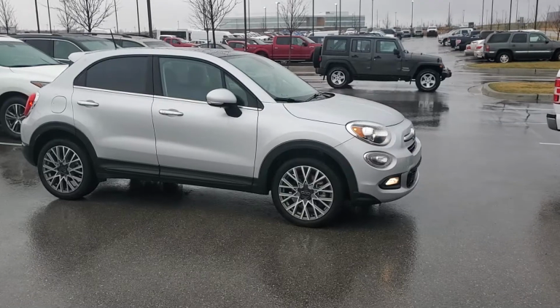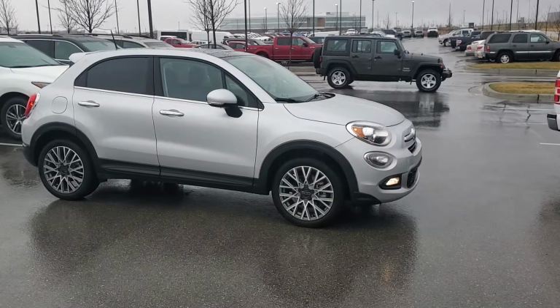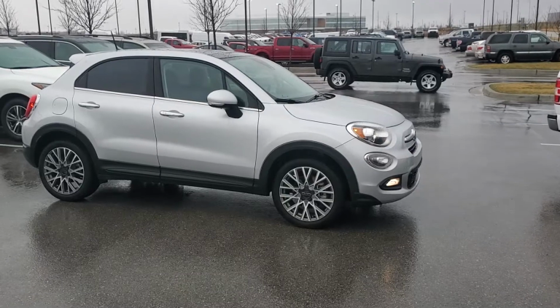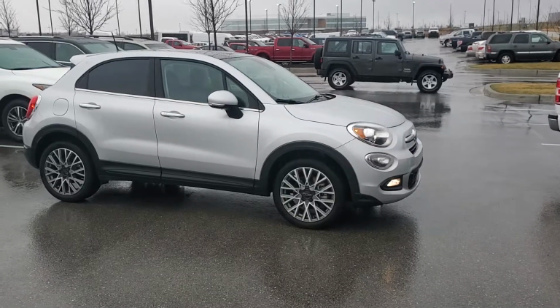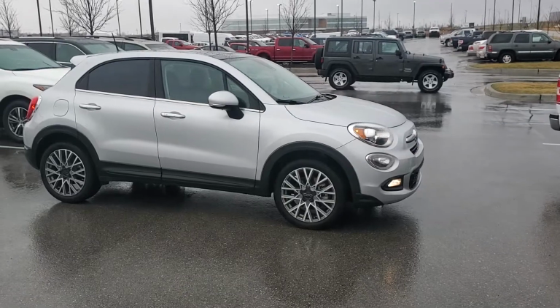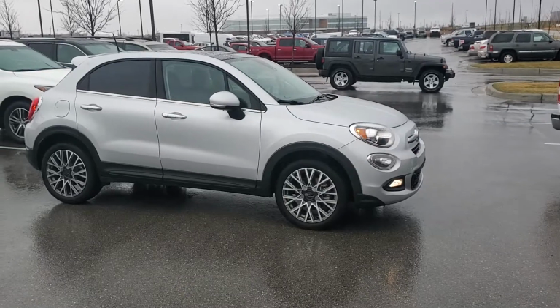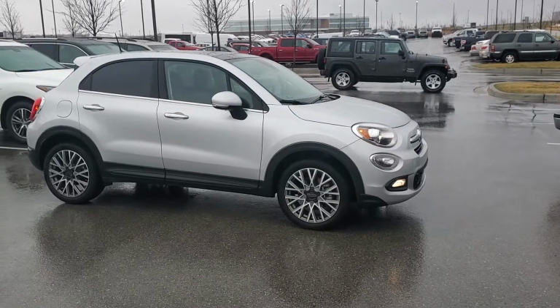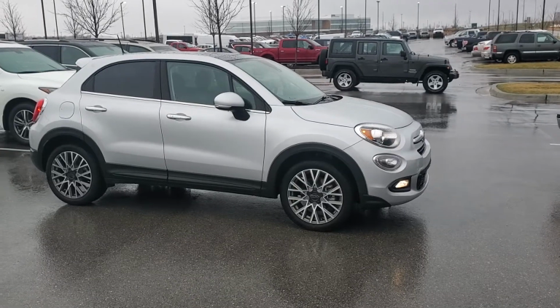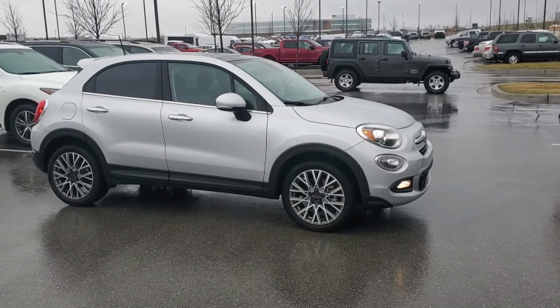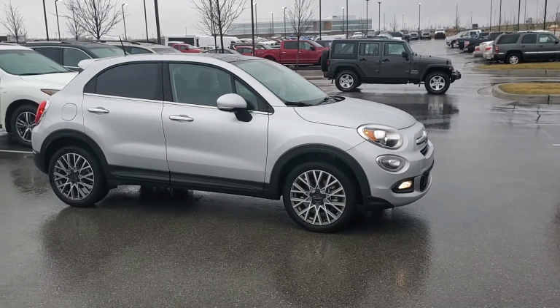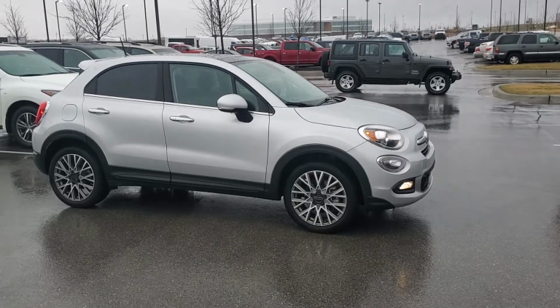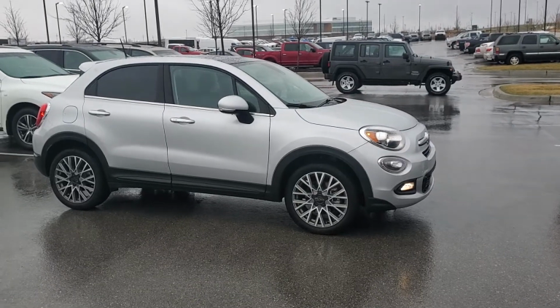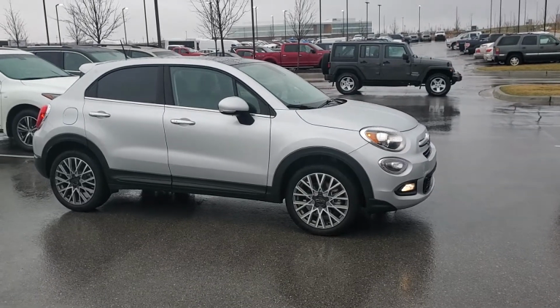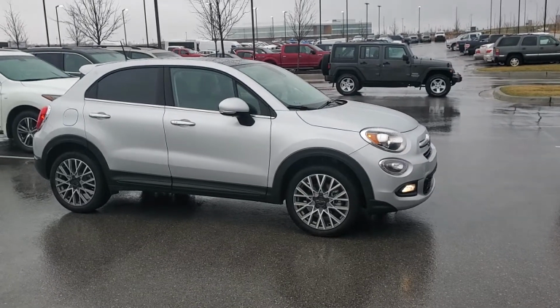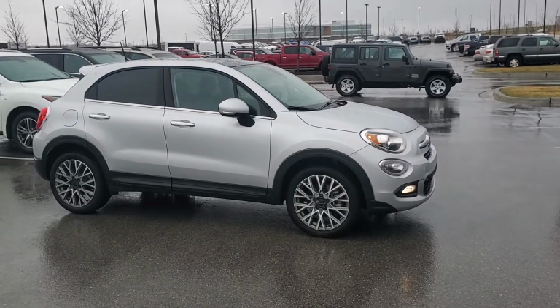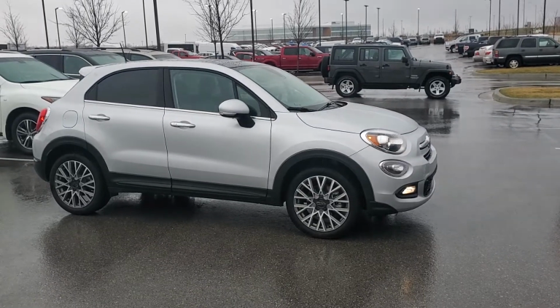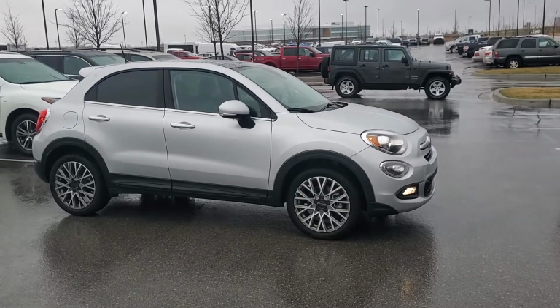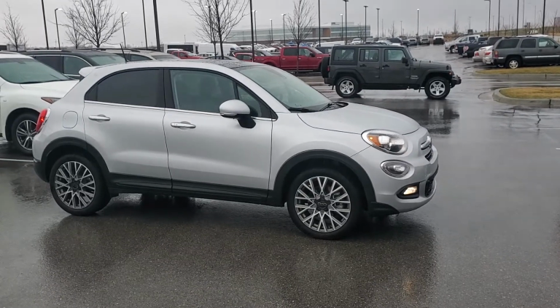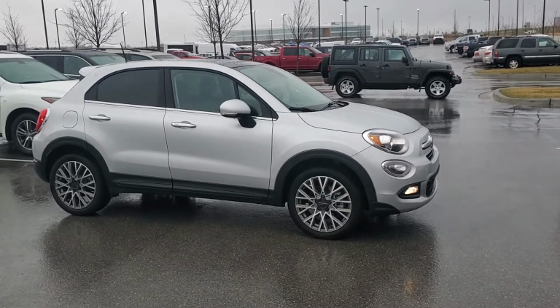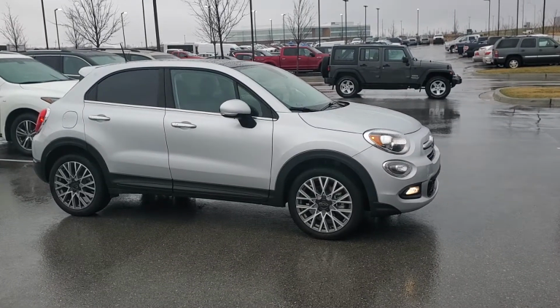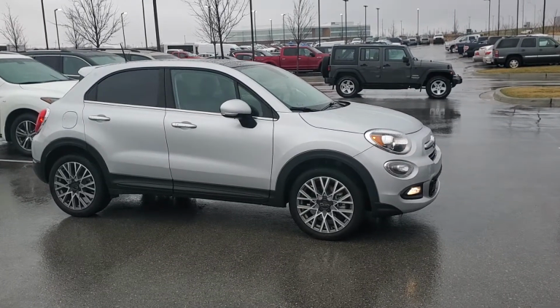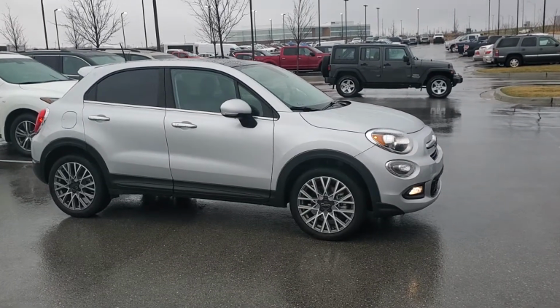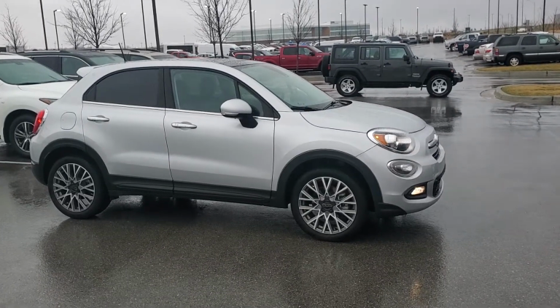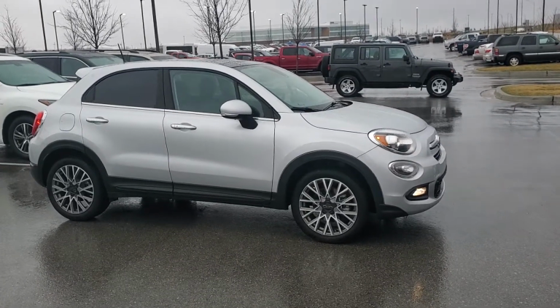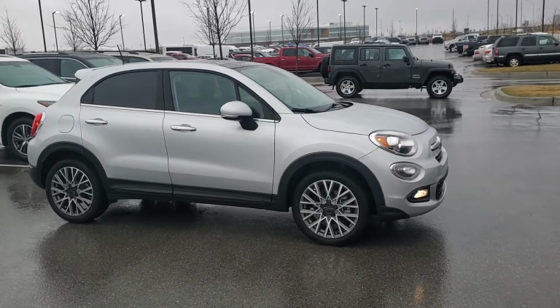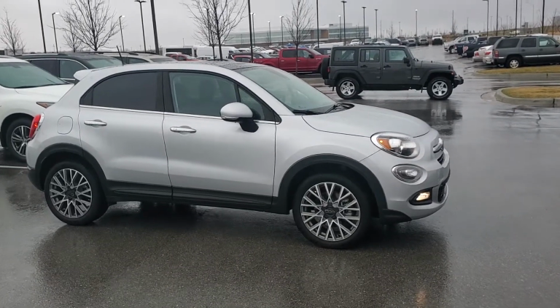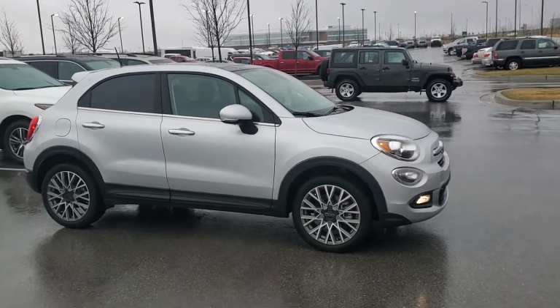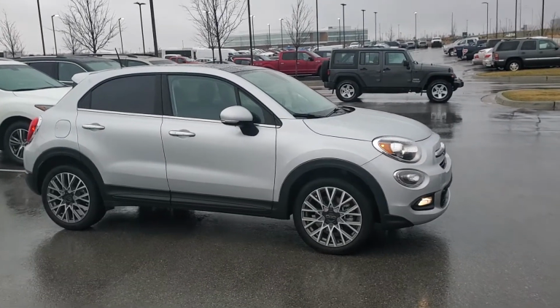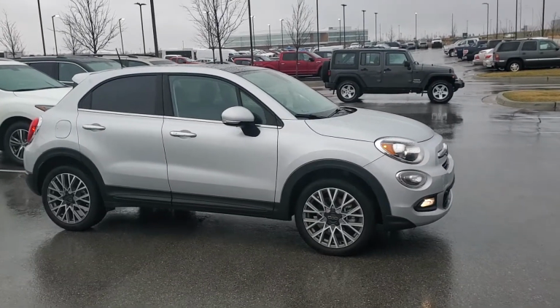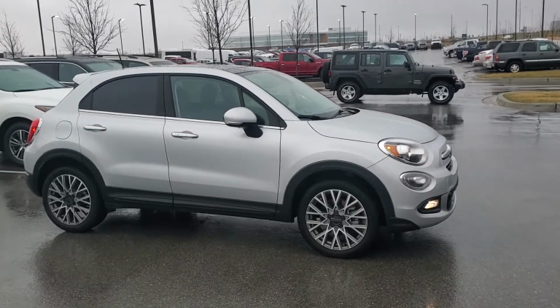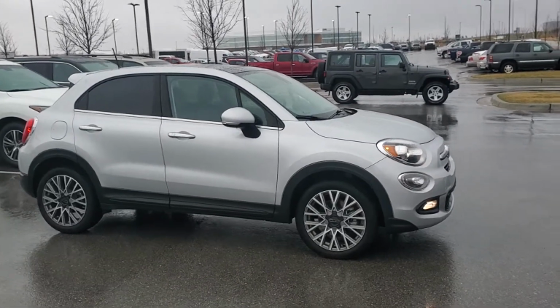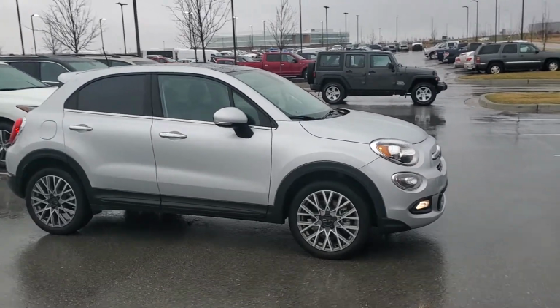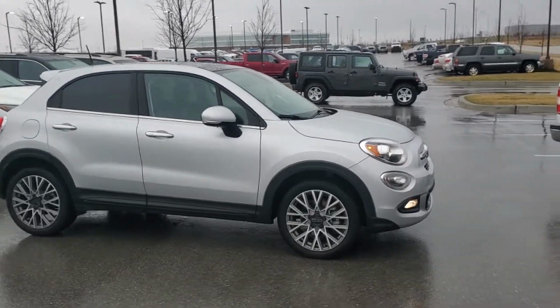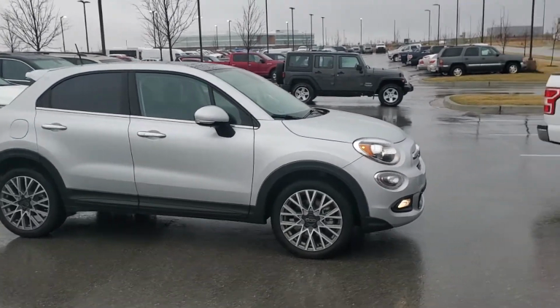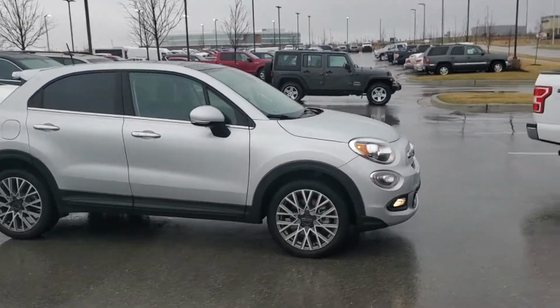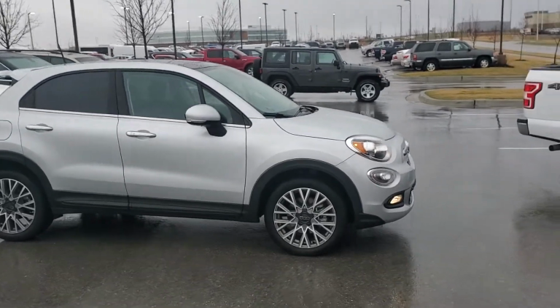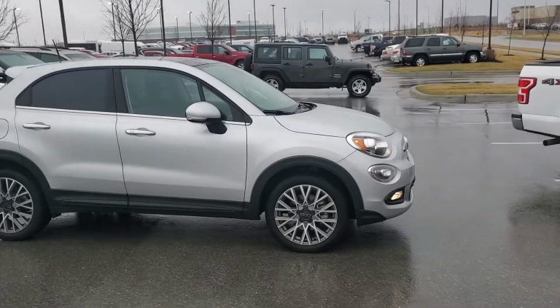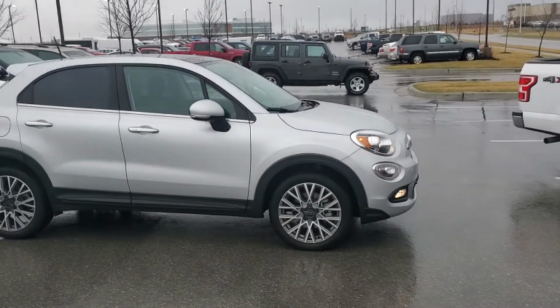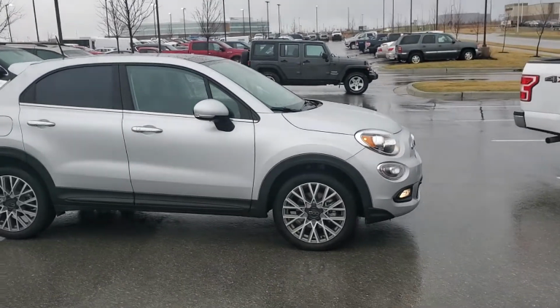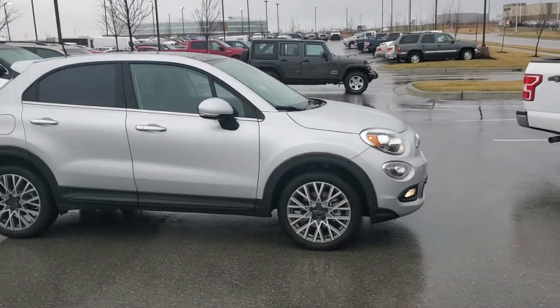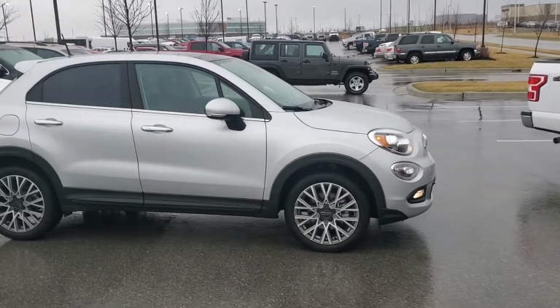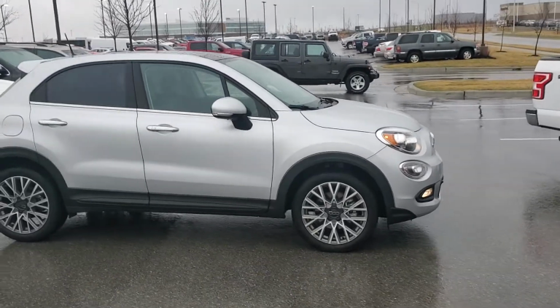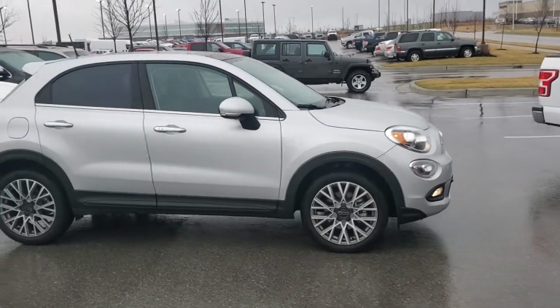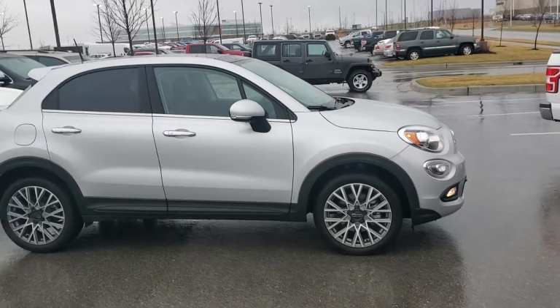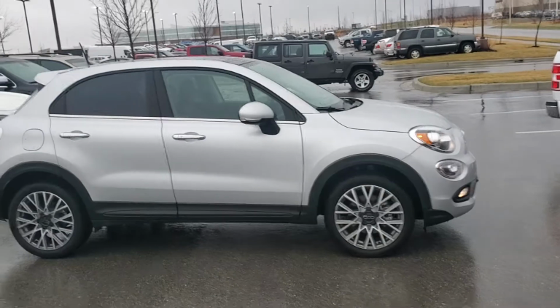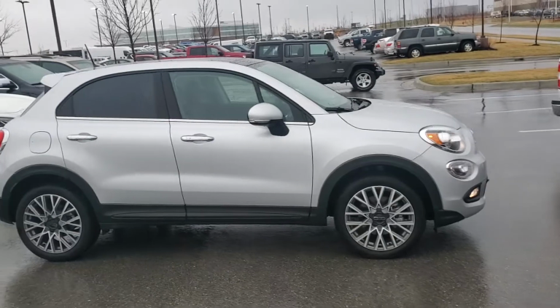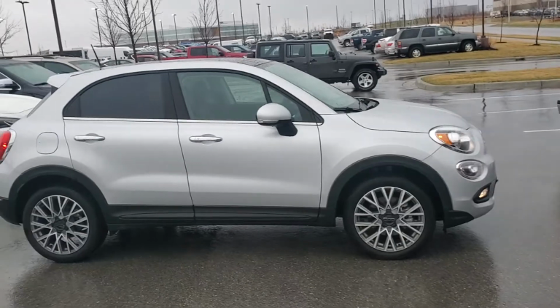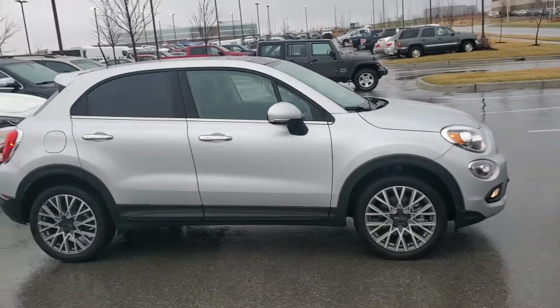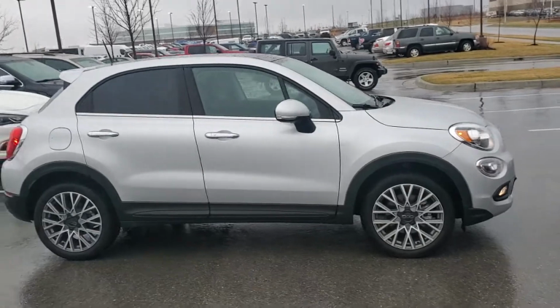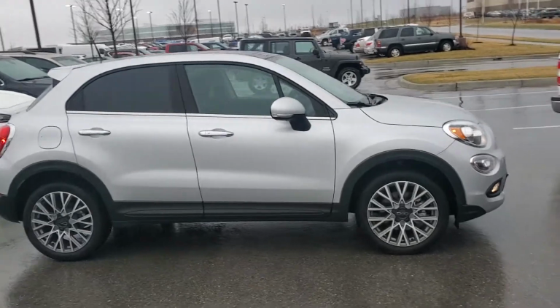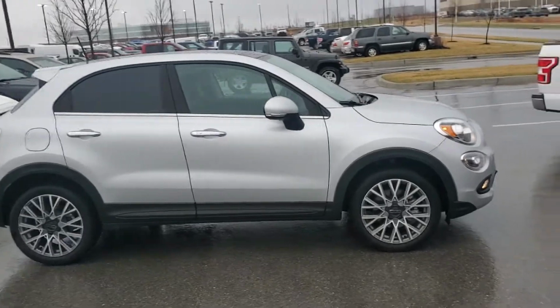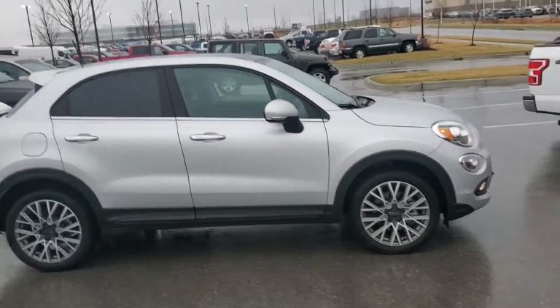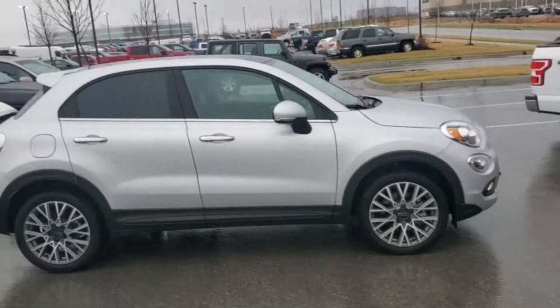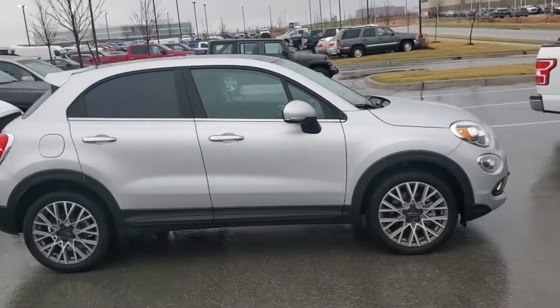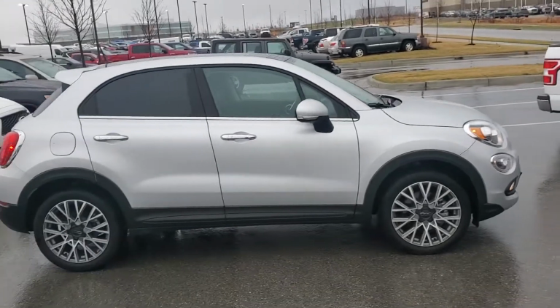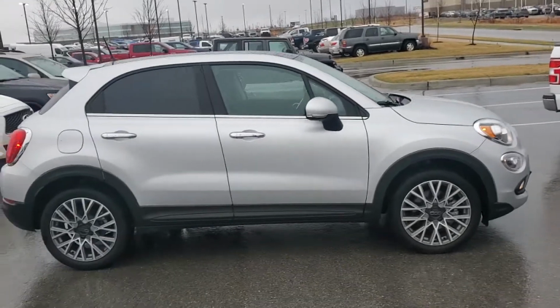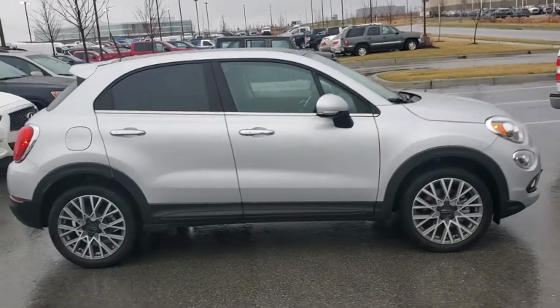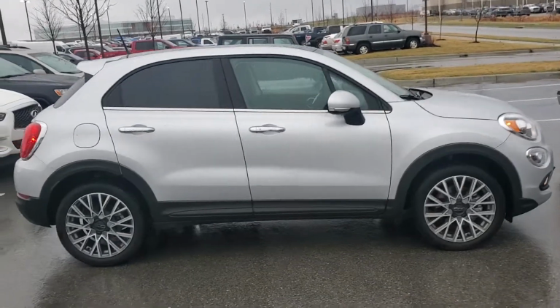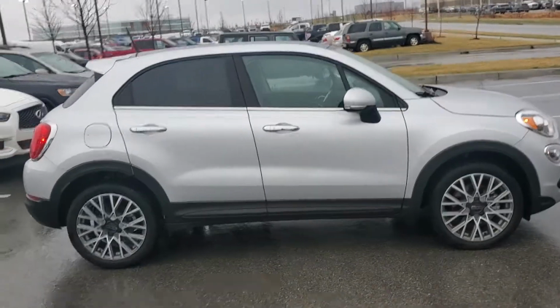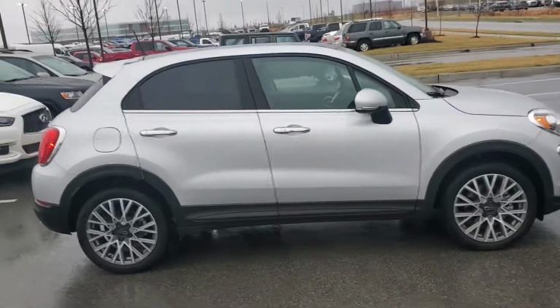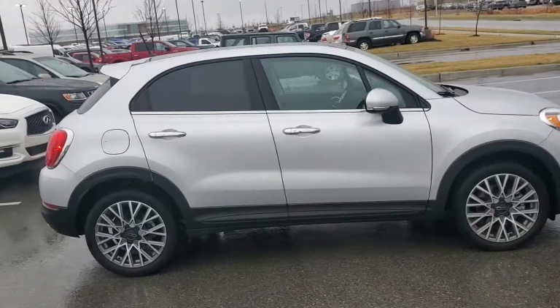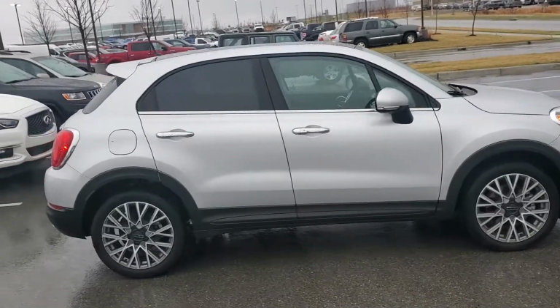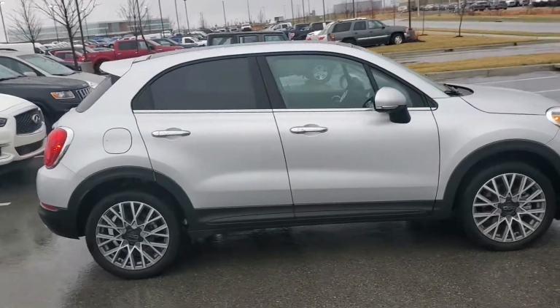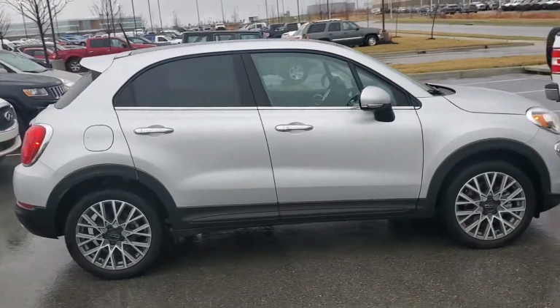Hello Cash, this is Jeremy here at Premier Auto Outlet. As you can see, here's the 2018 Fiat Lounge that you had inquired about.